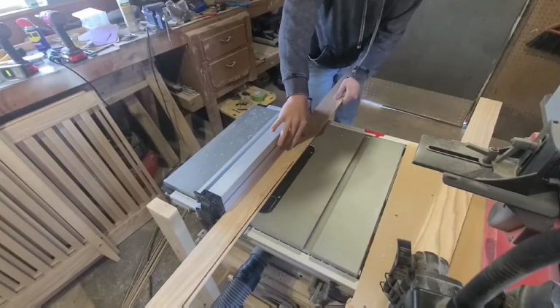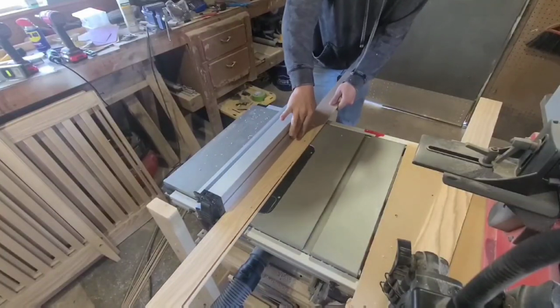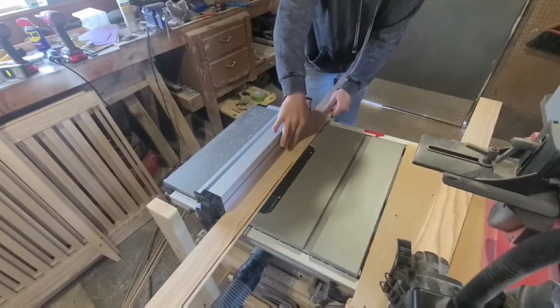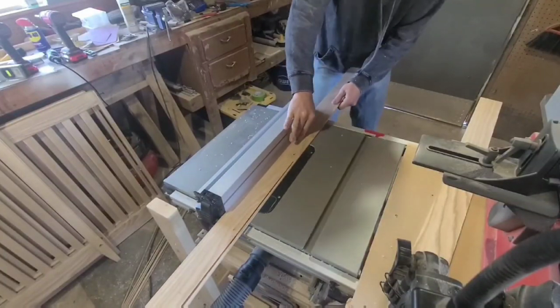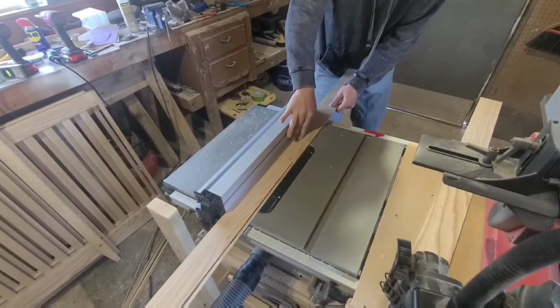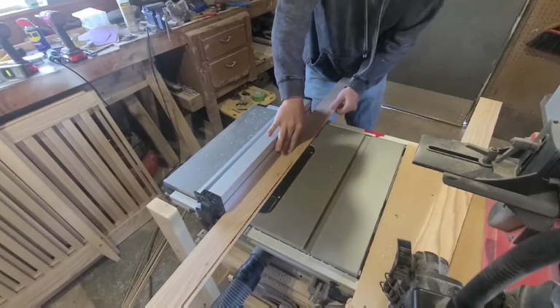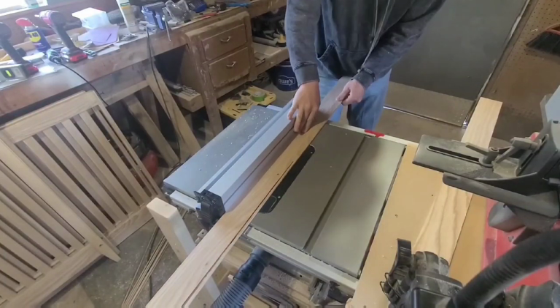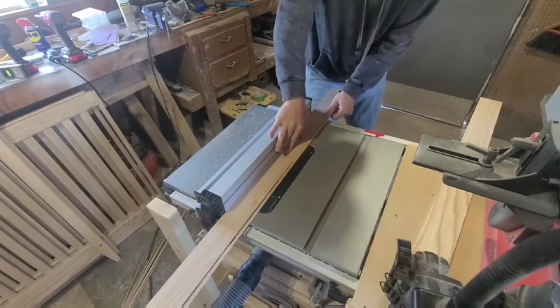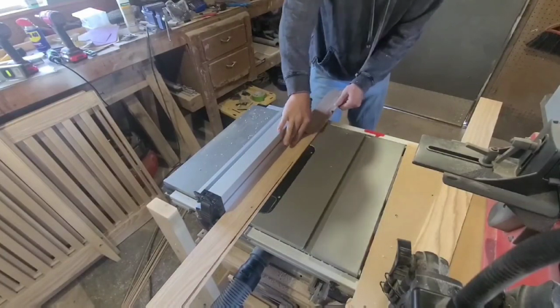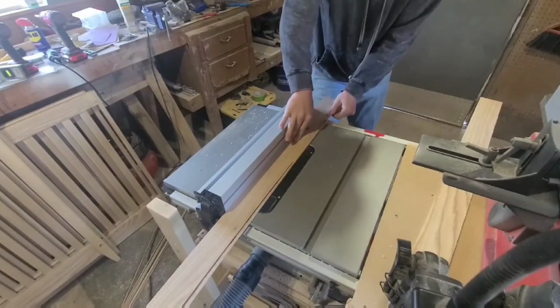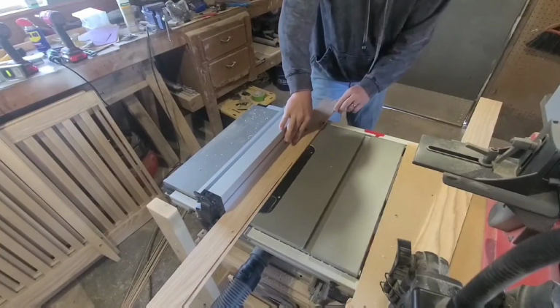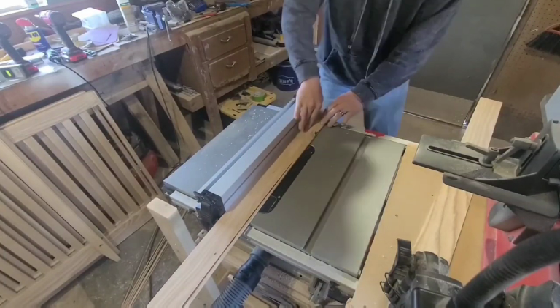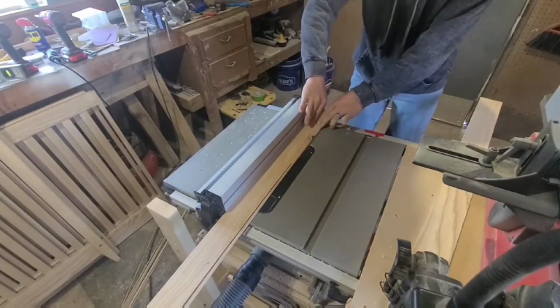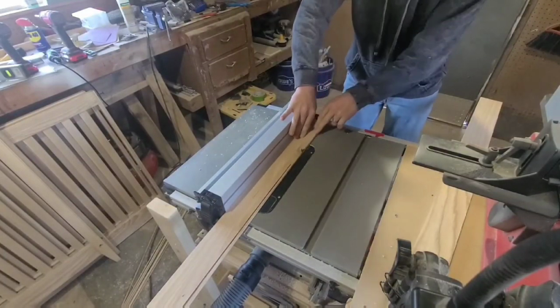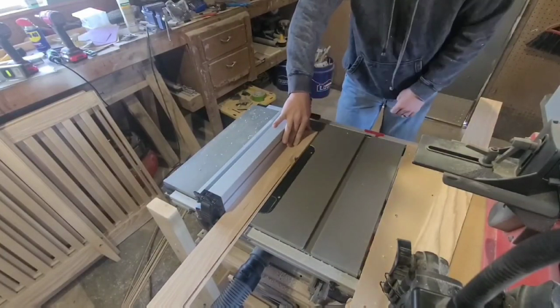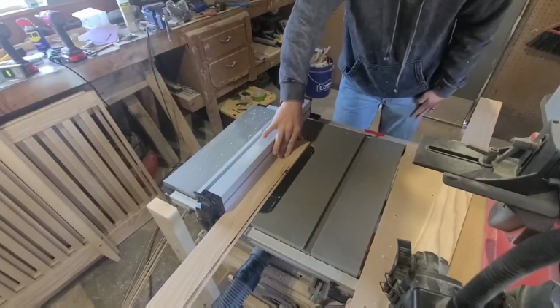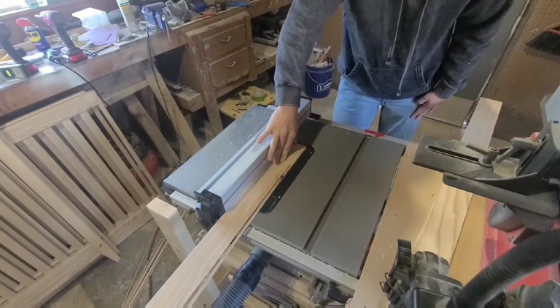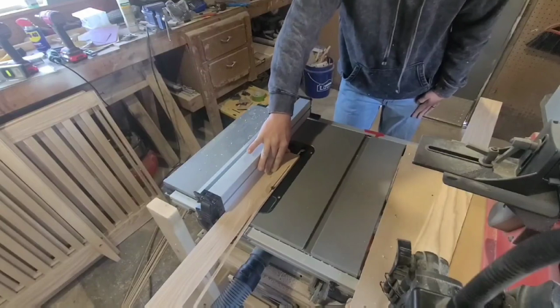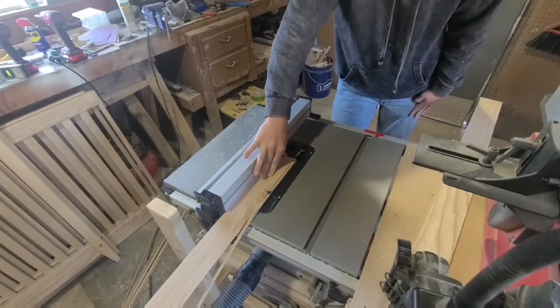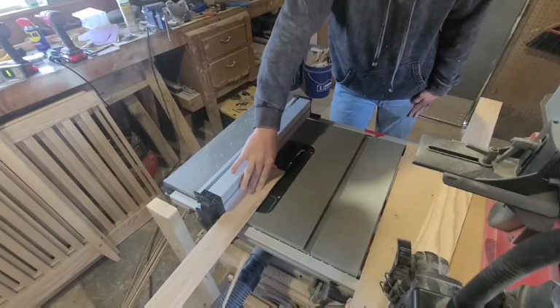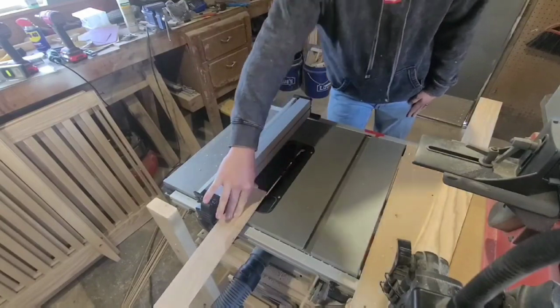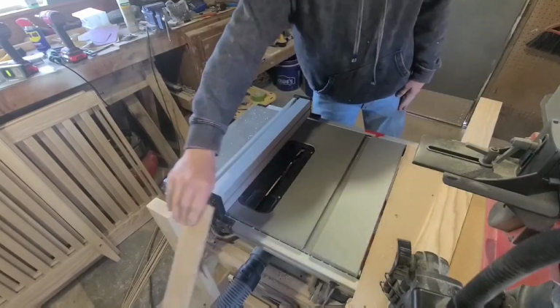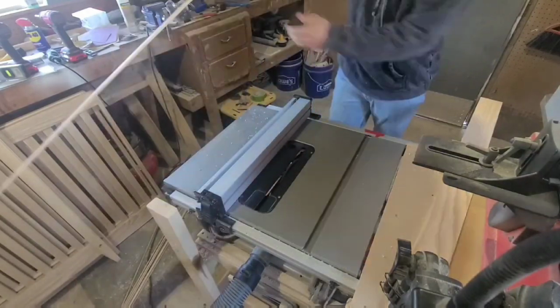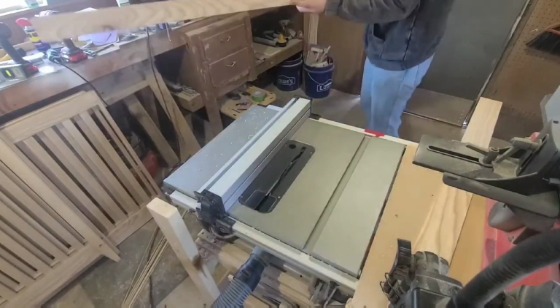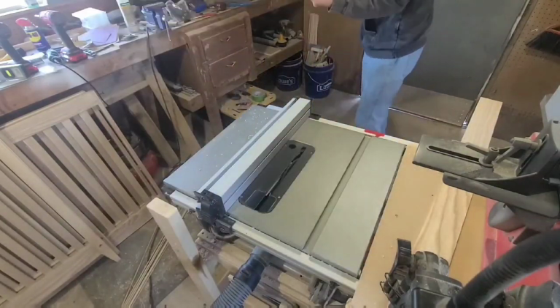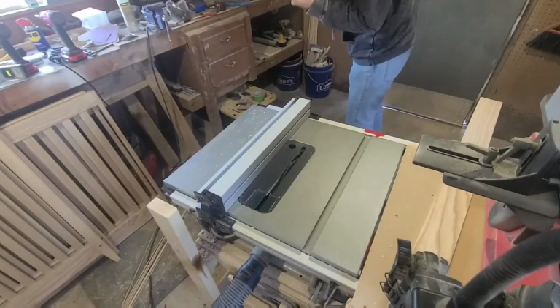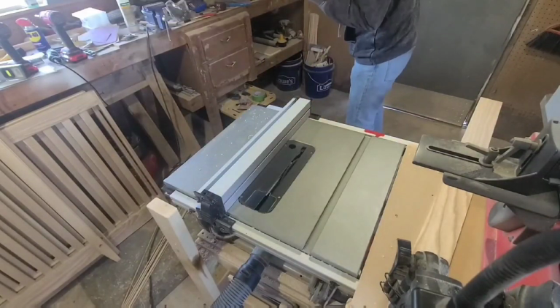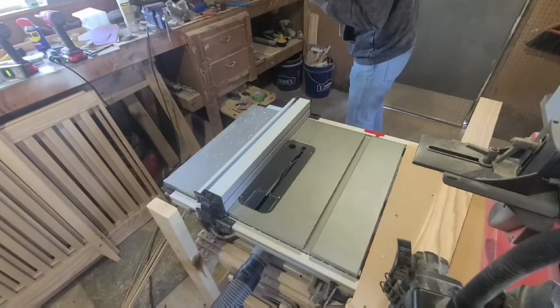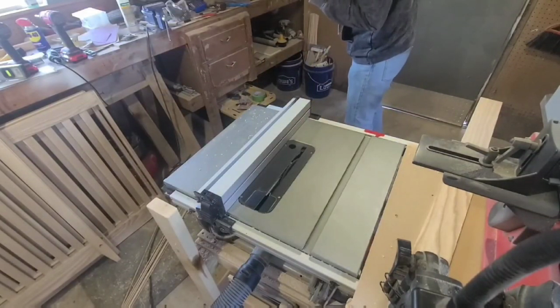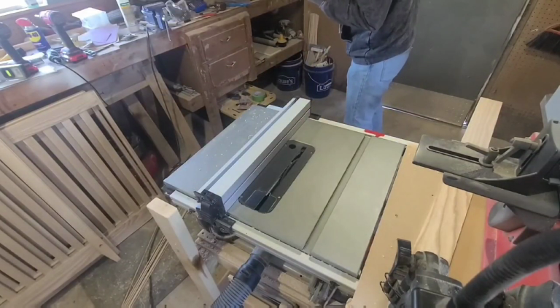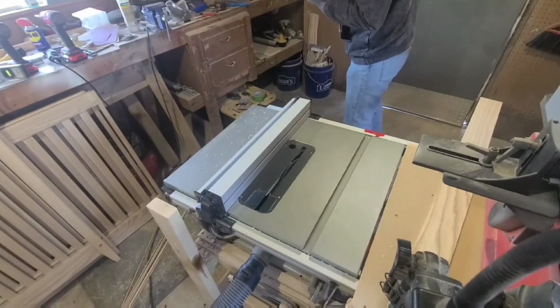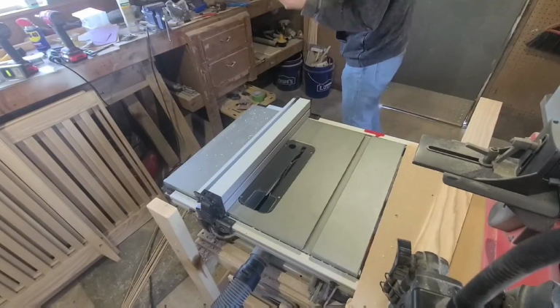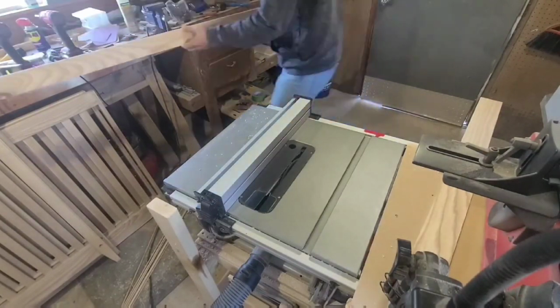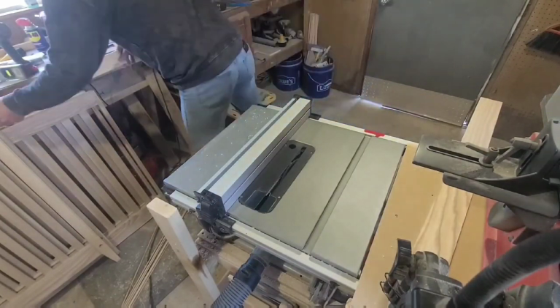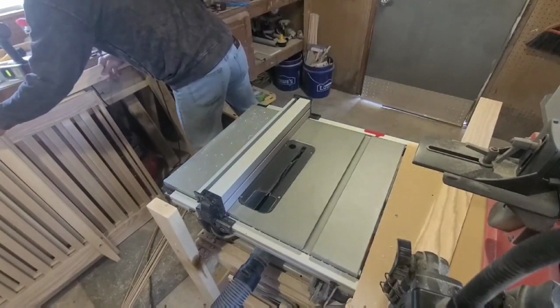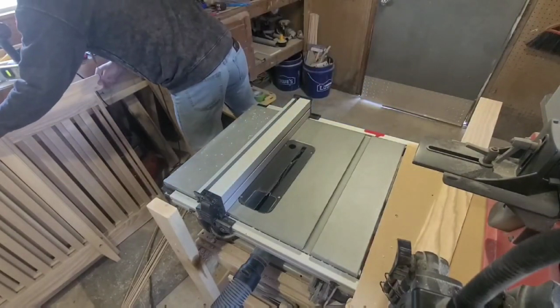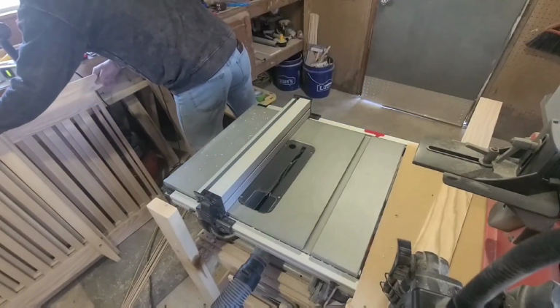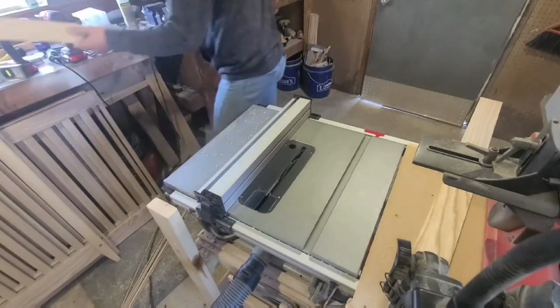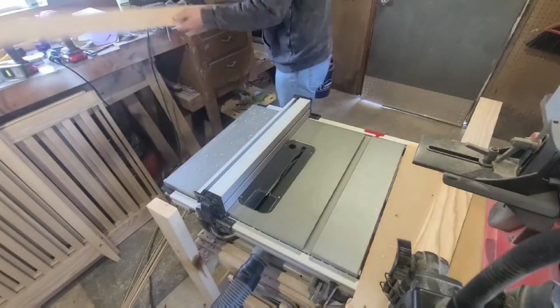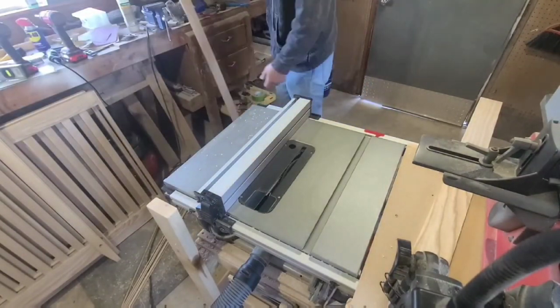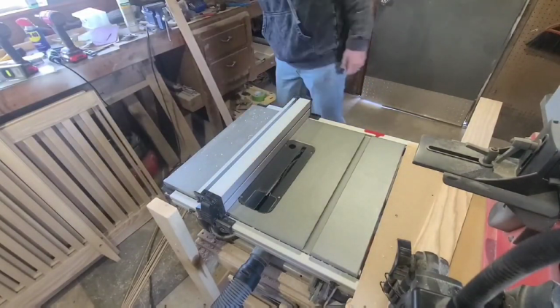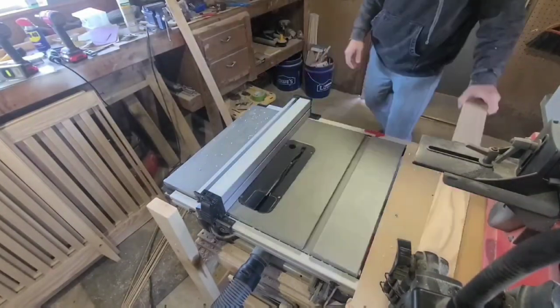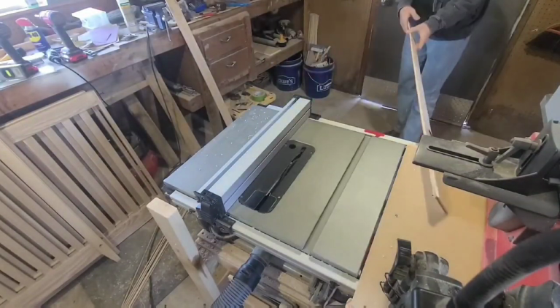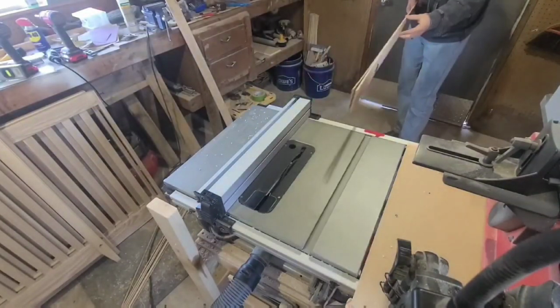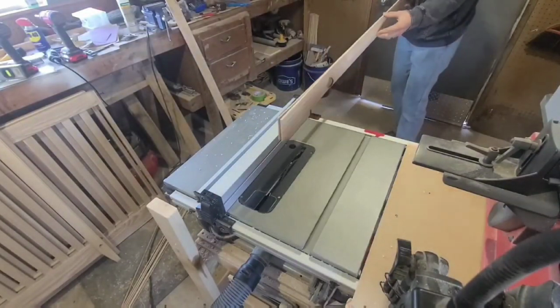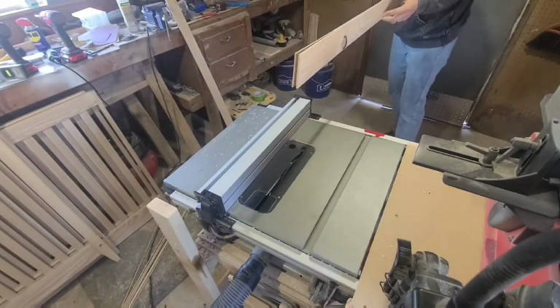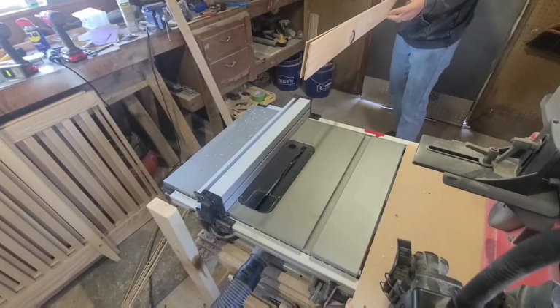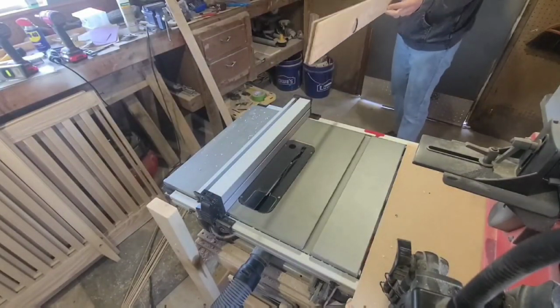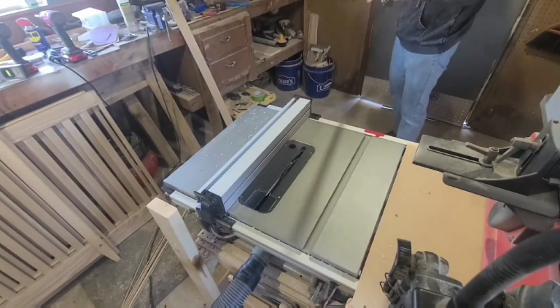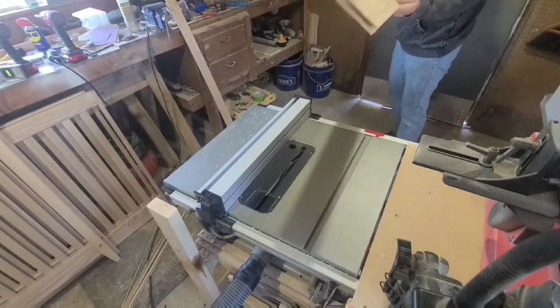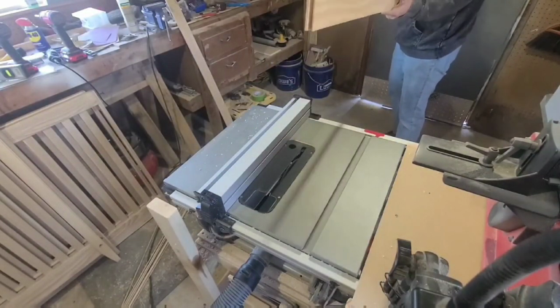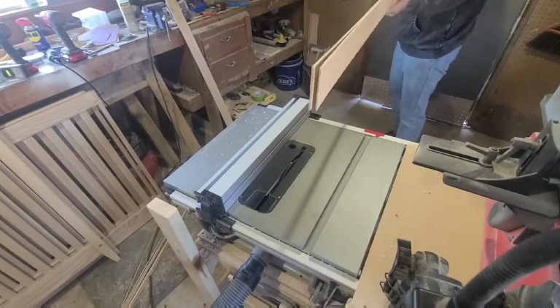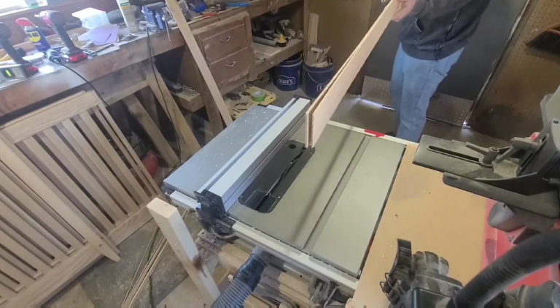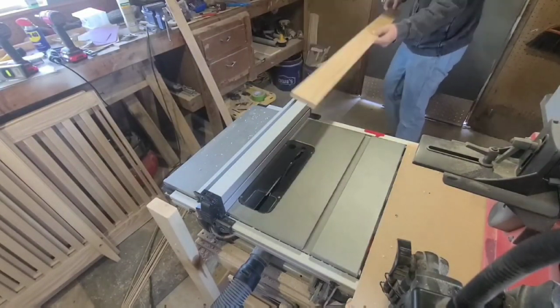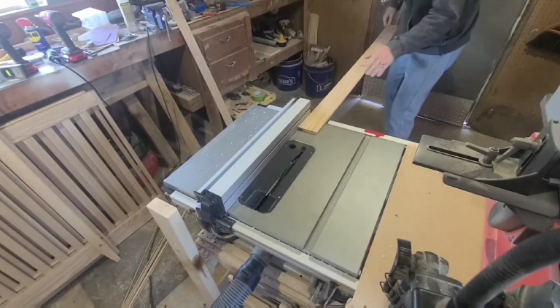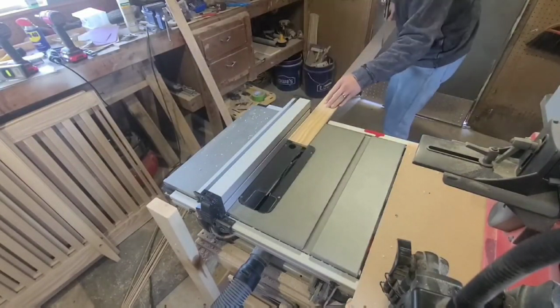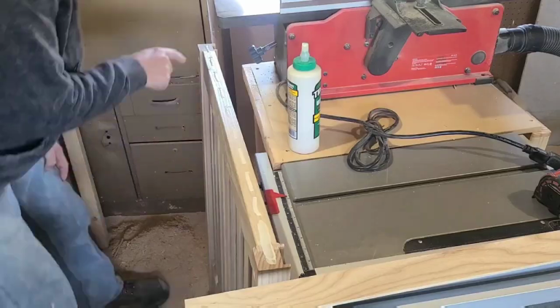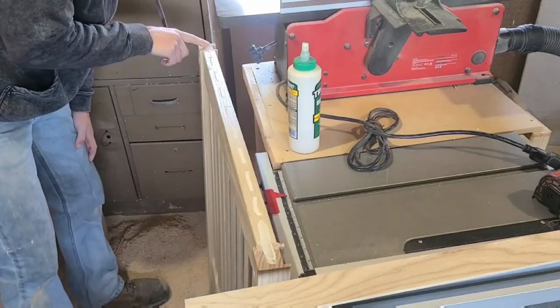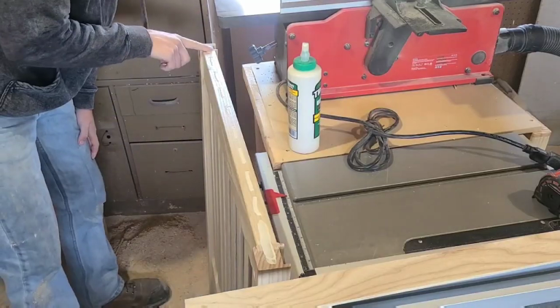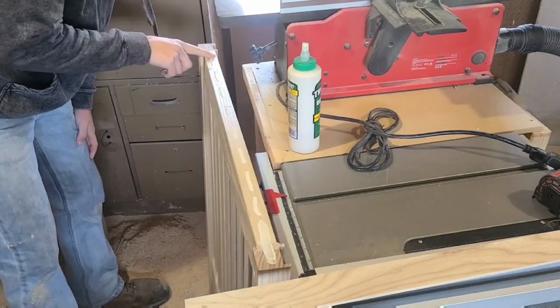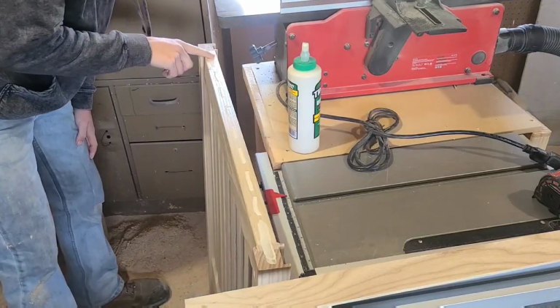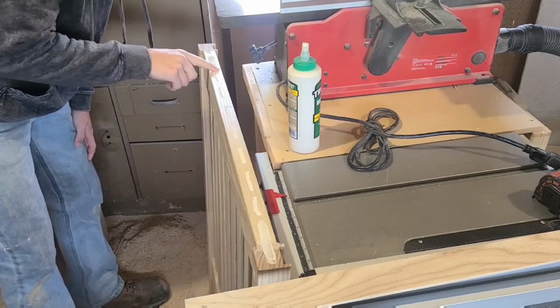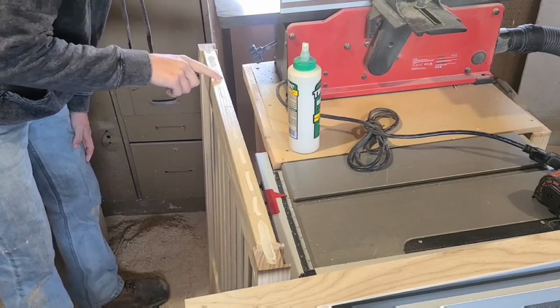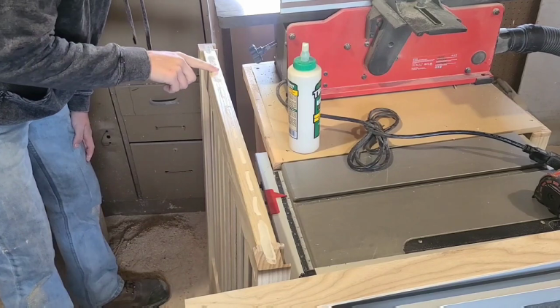This was not part of my original plan, but I didn't like how the end grain looked on the top of the four sides so I decided just to cover it up.